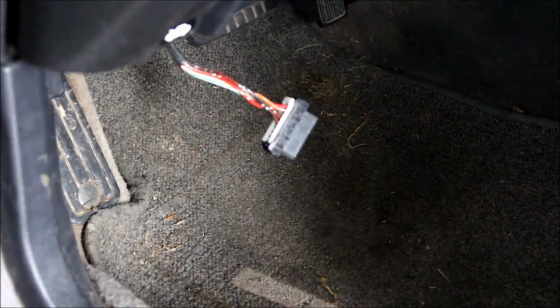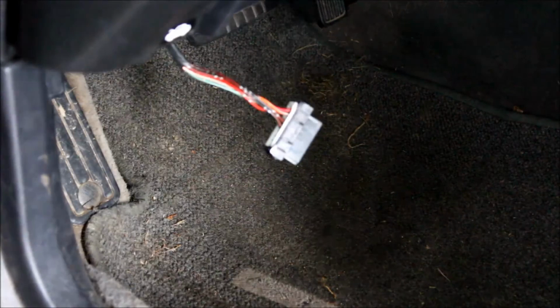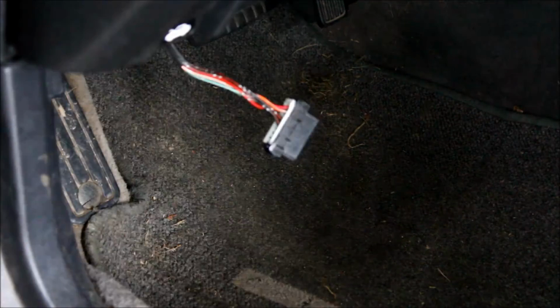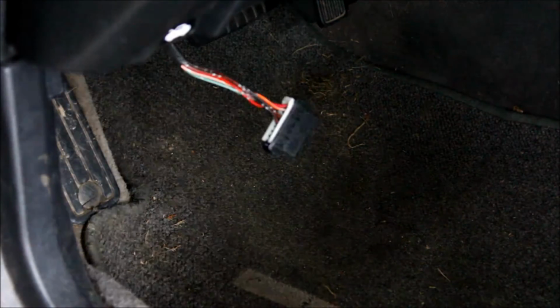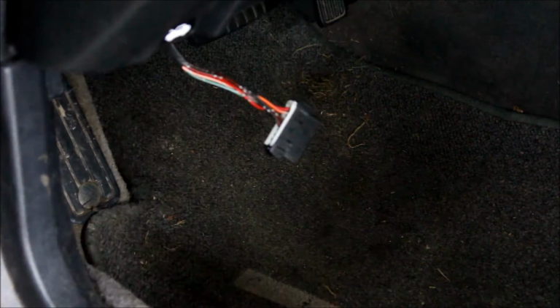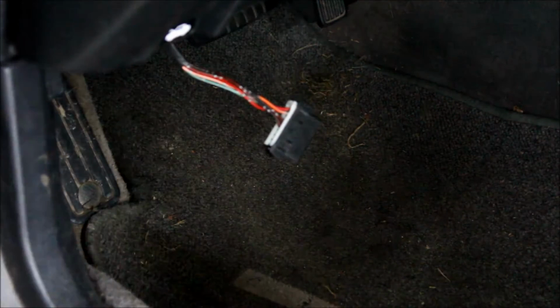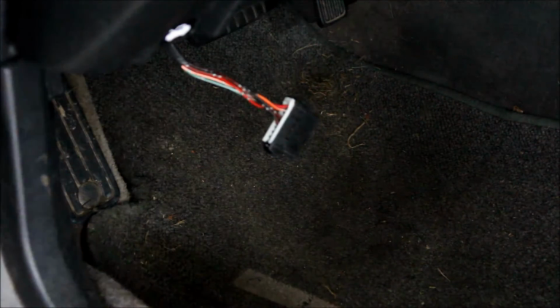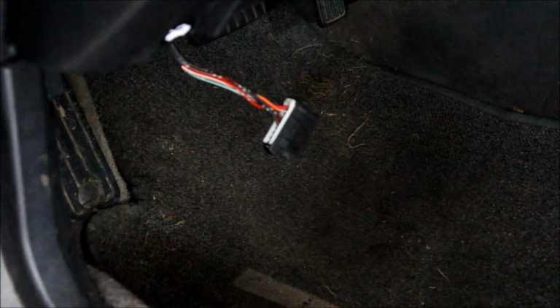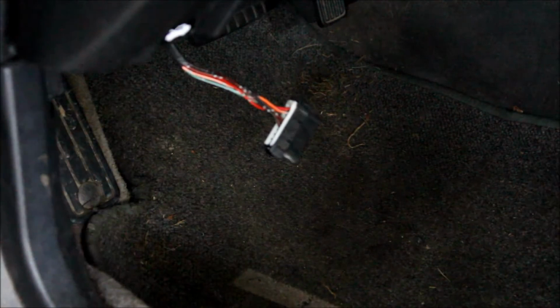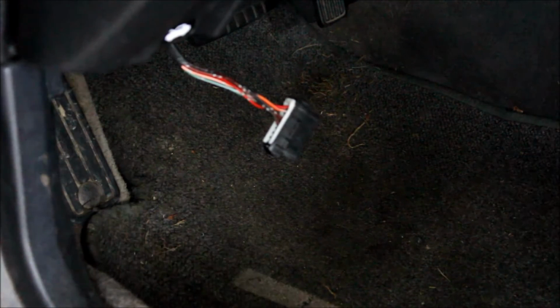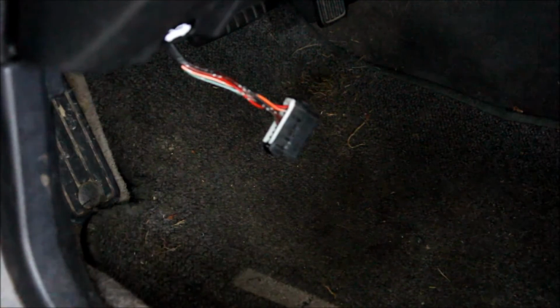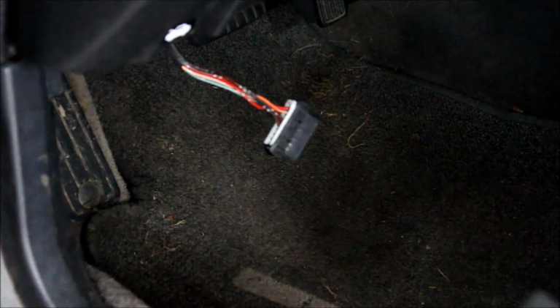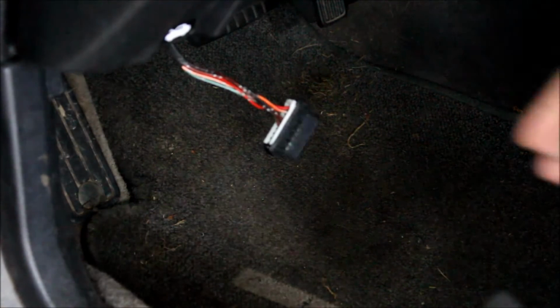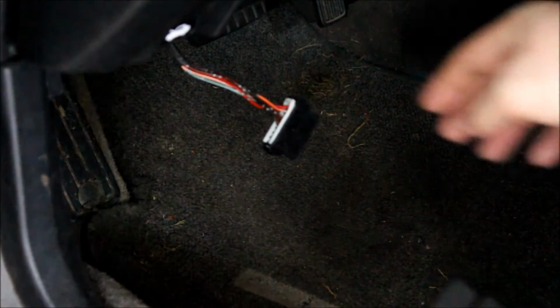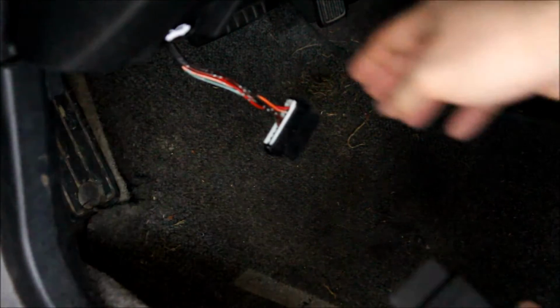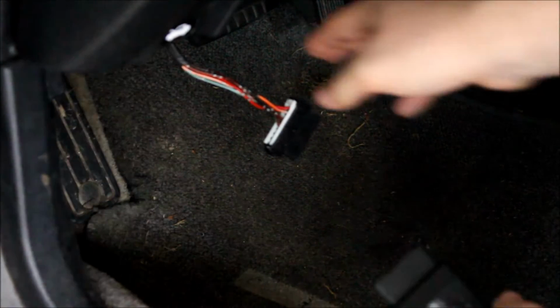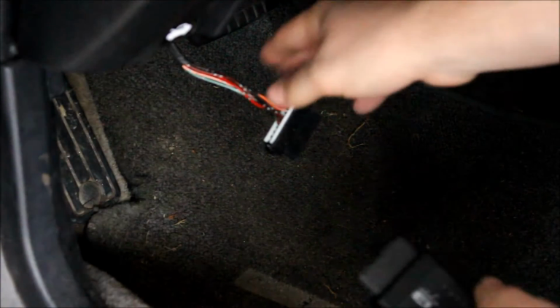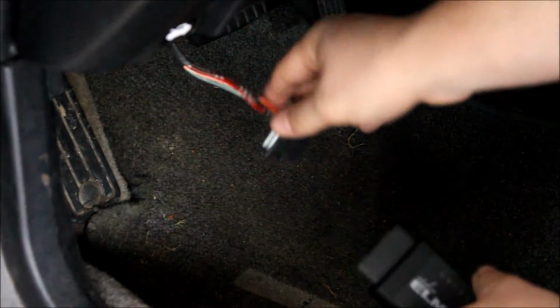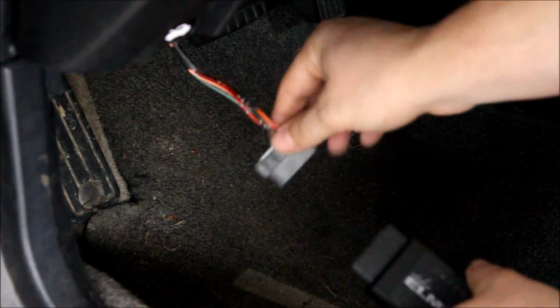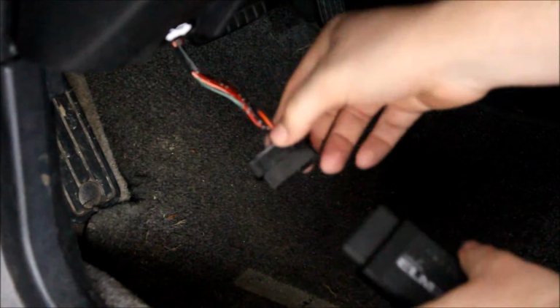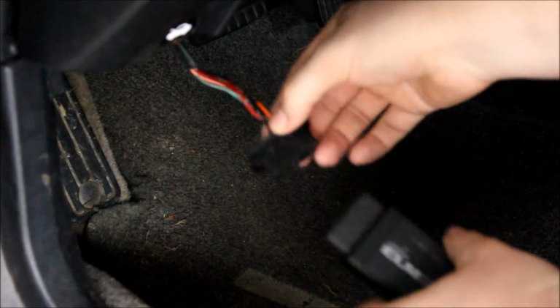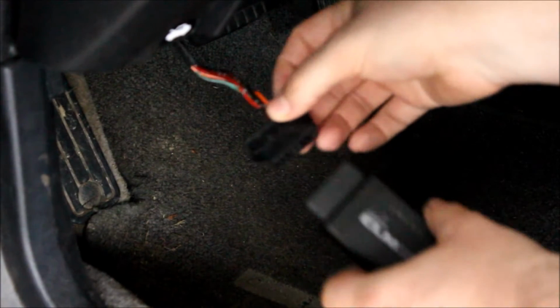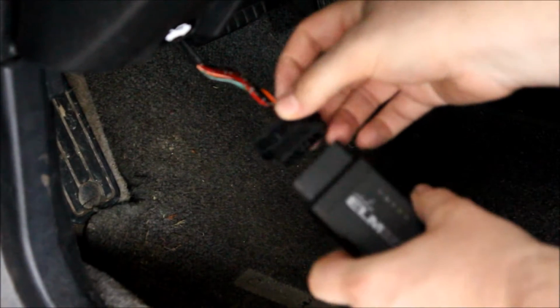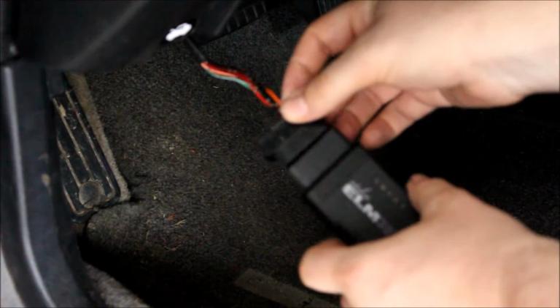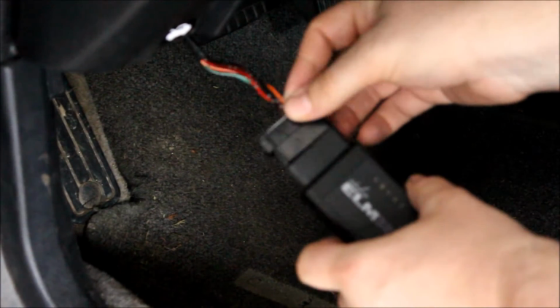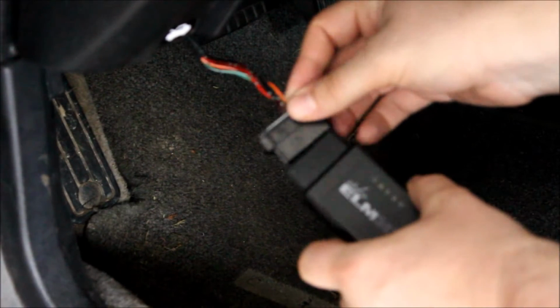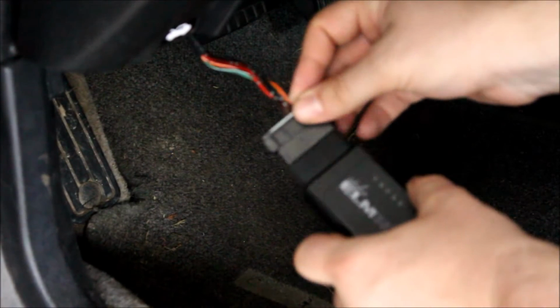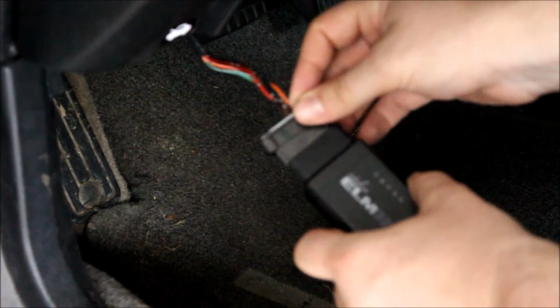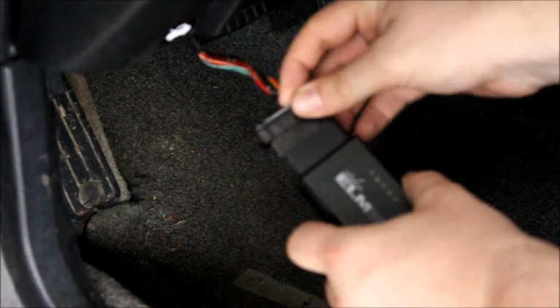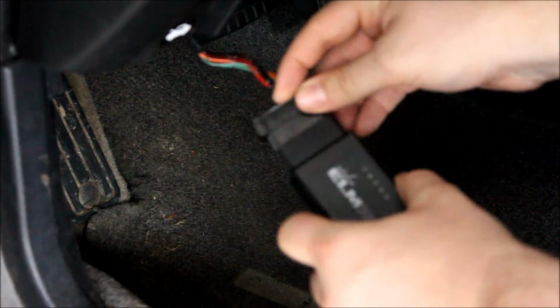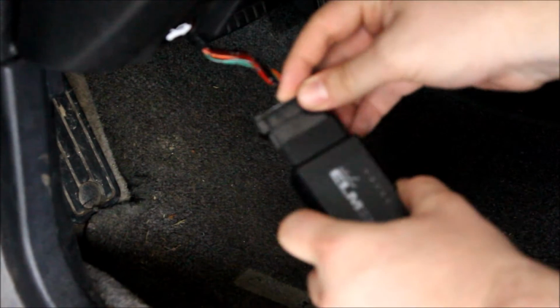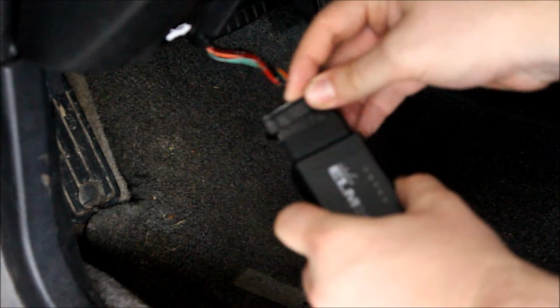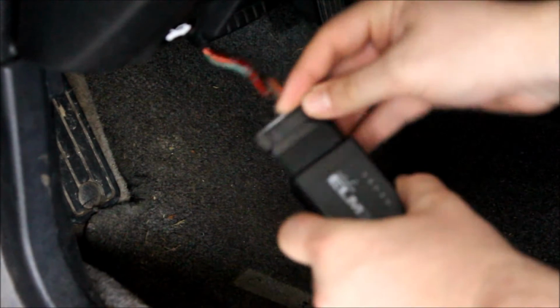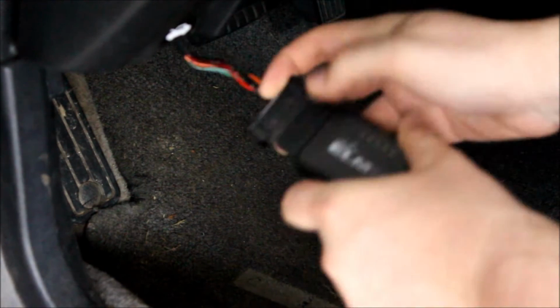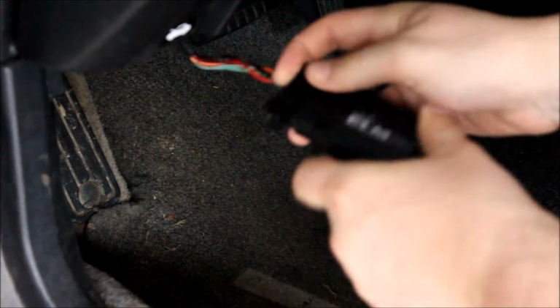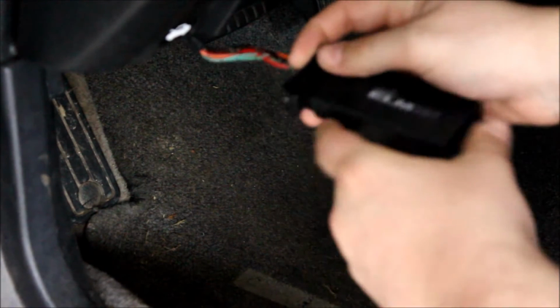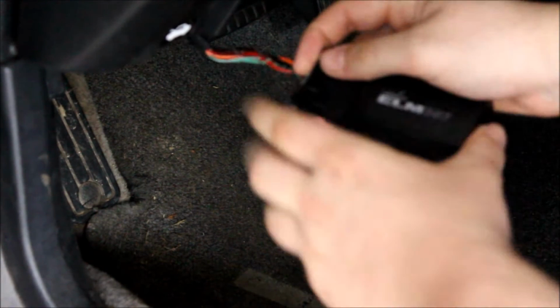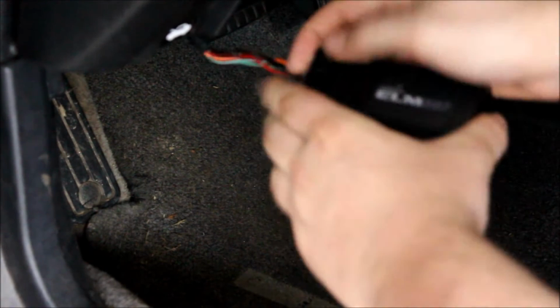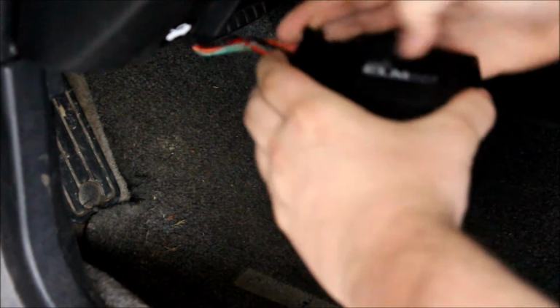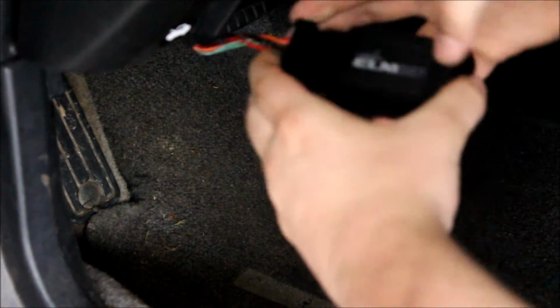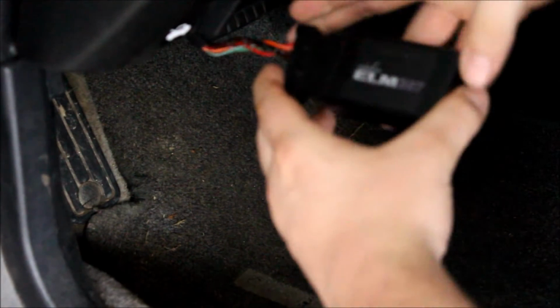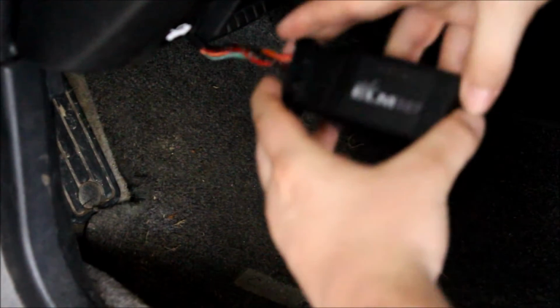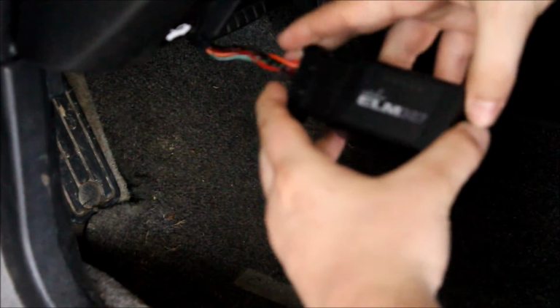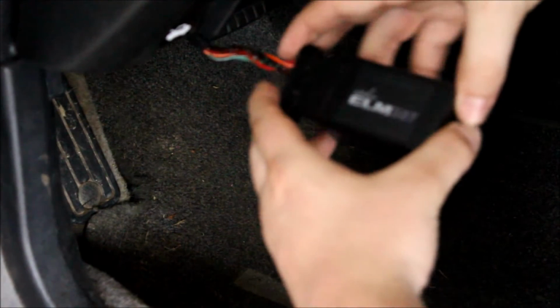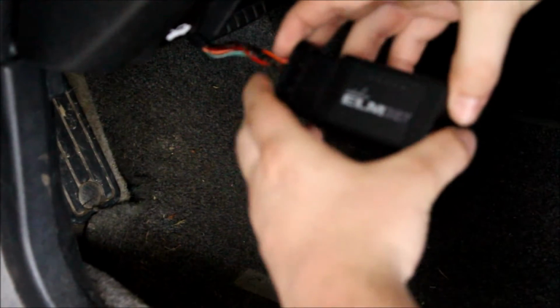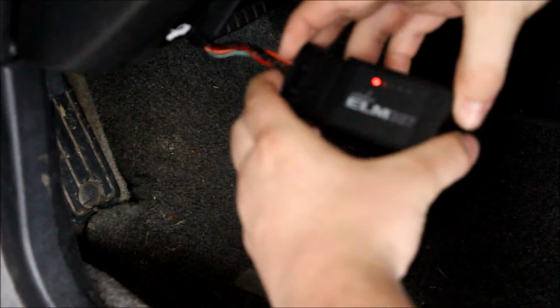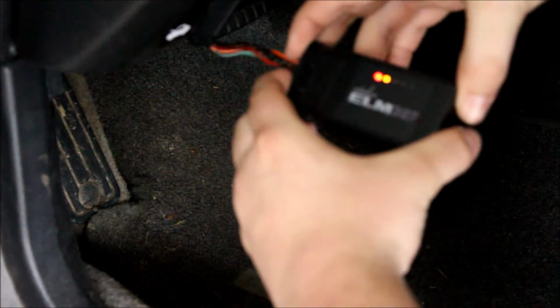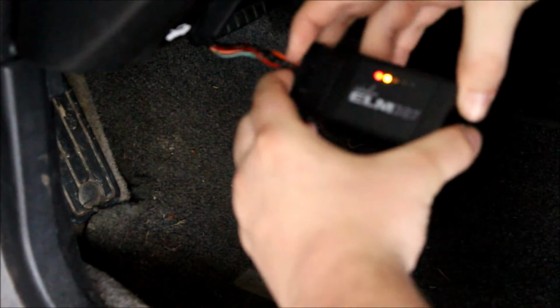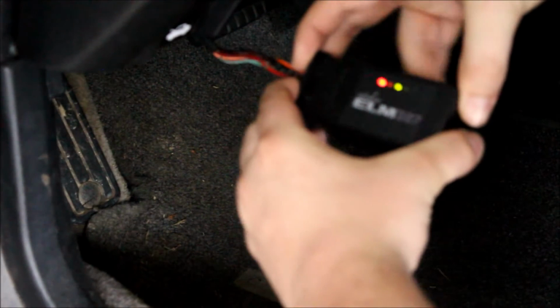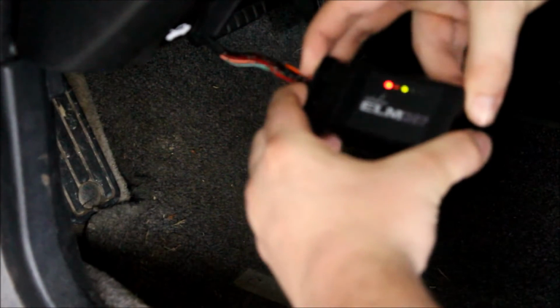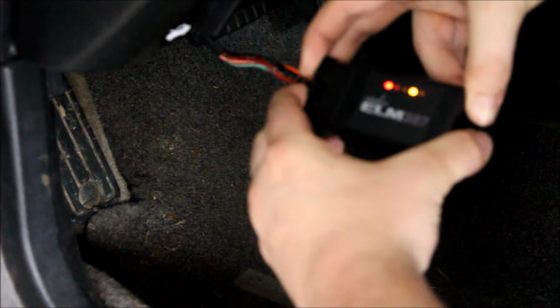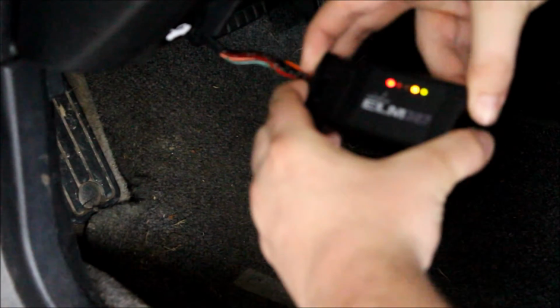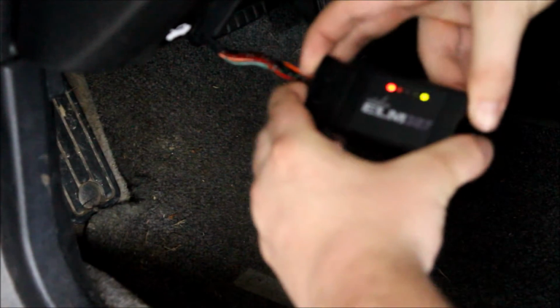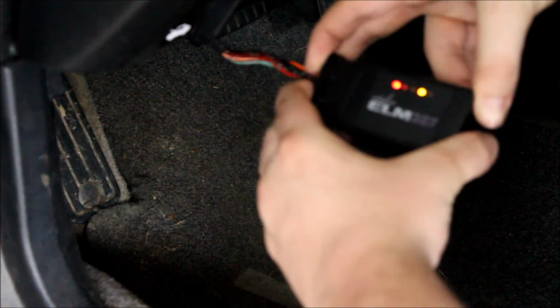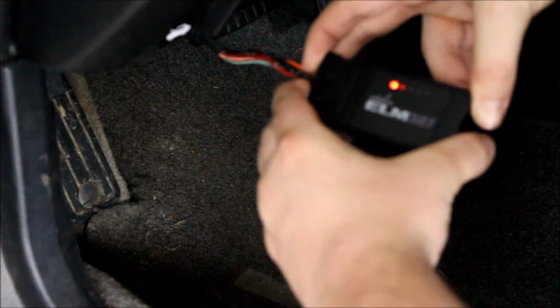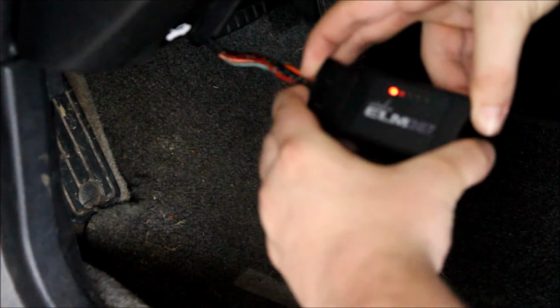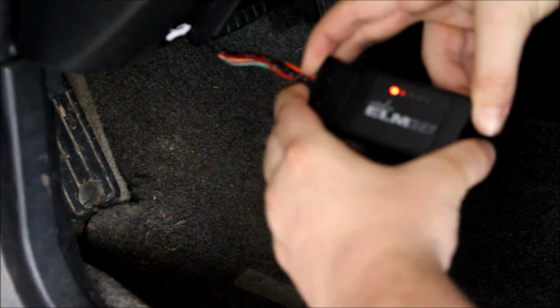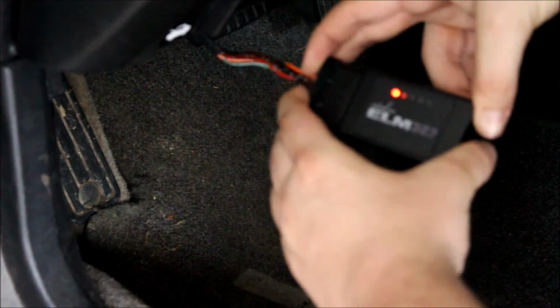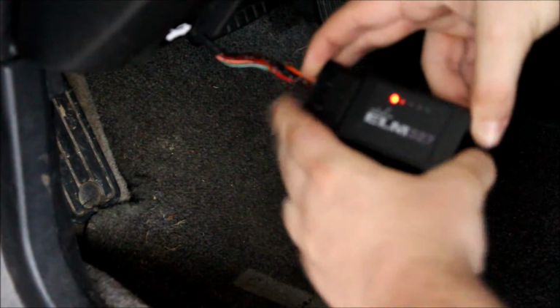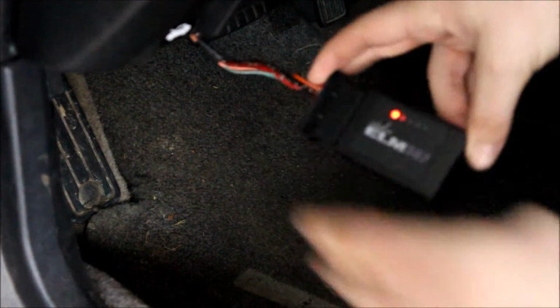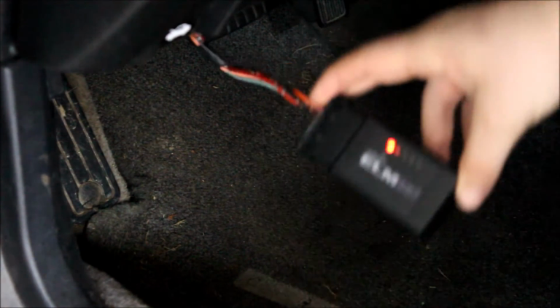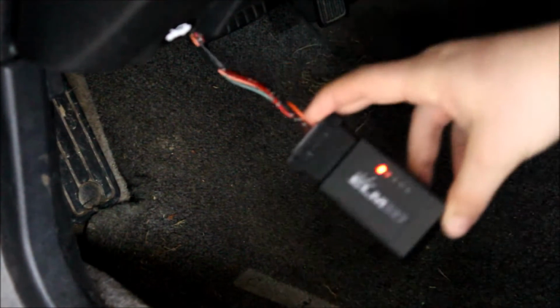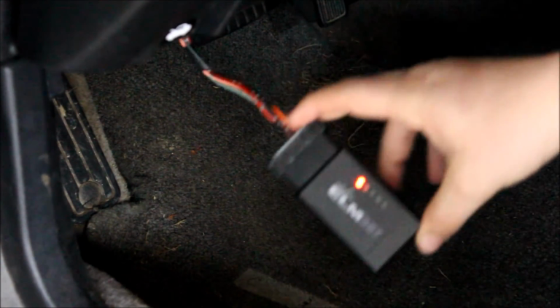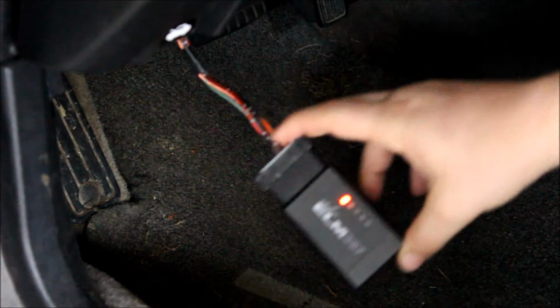Here's how it works. You take it and you plug it into your OBD2 port. When it clicks on, you should see the lights come on.